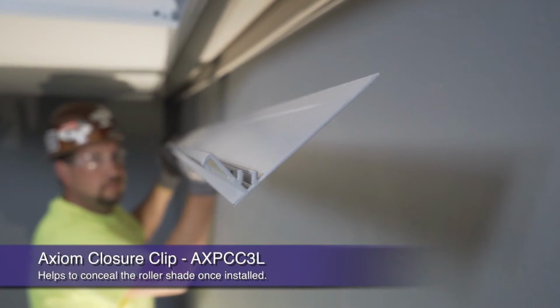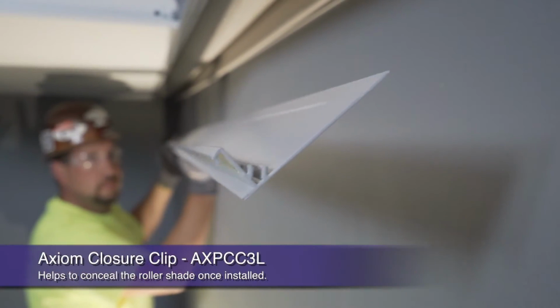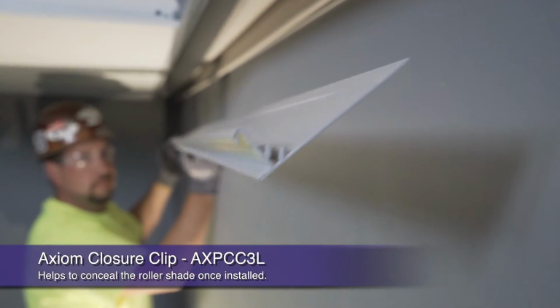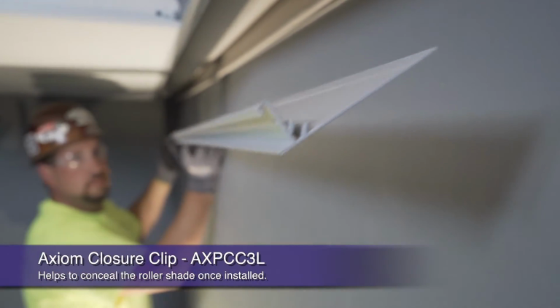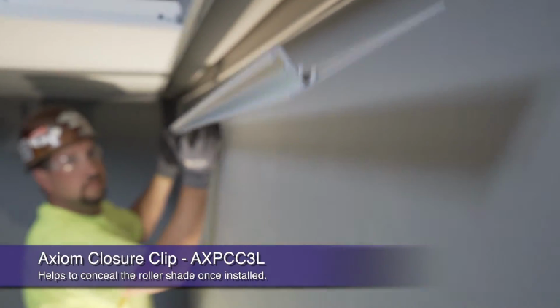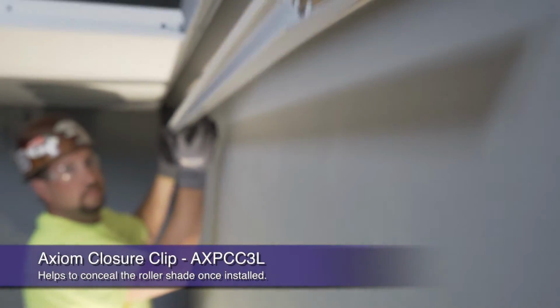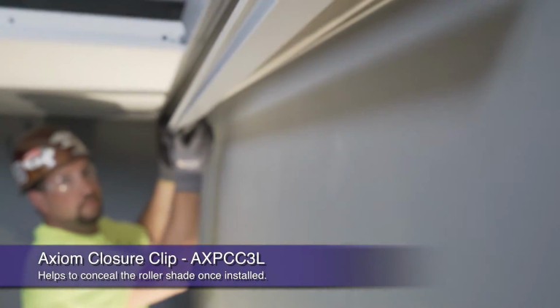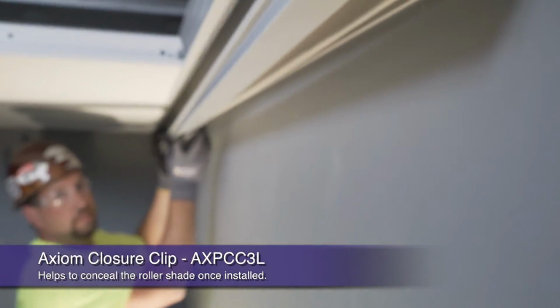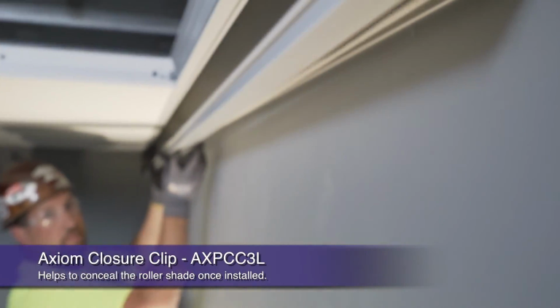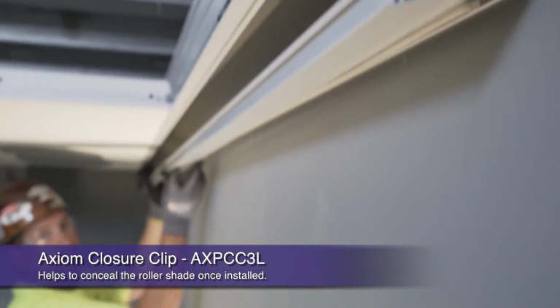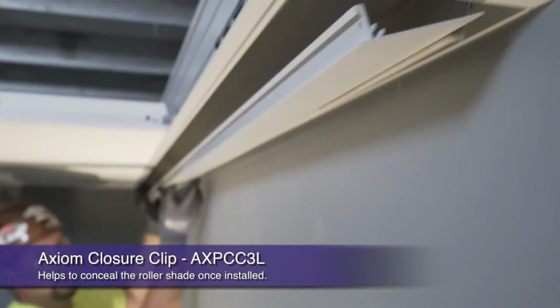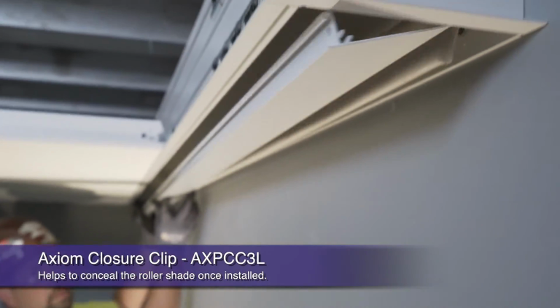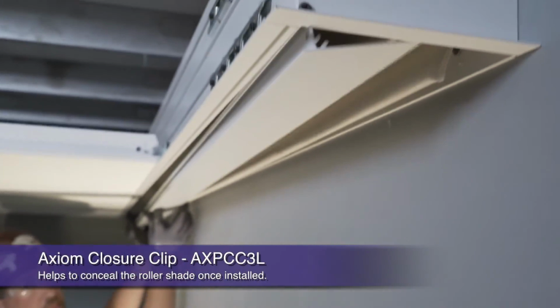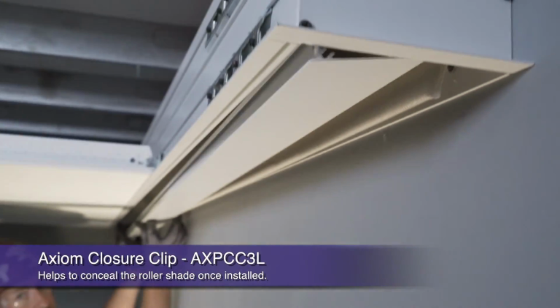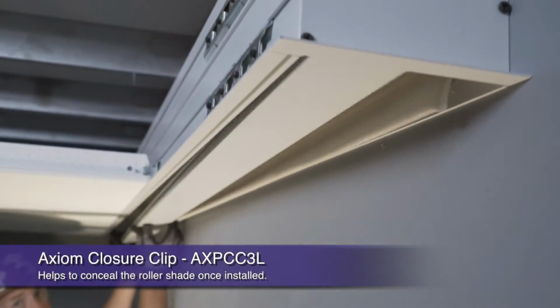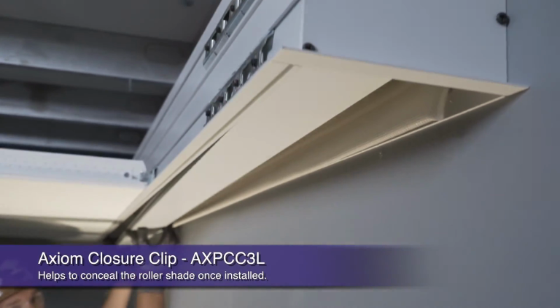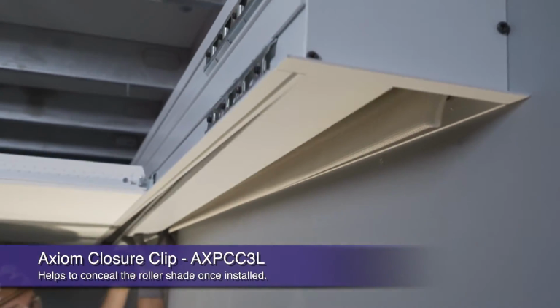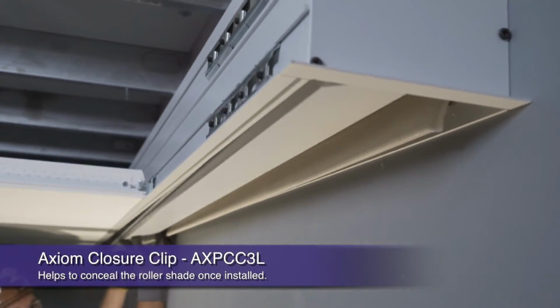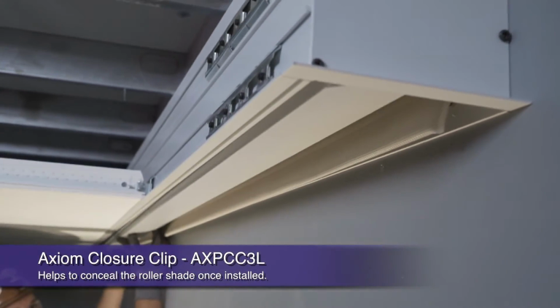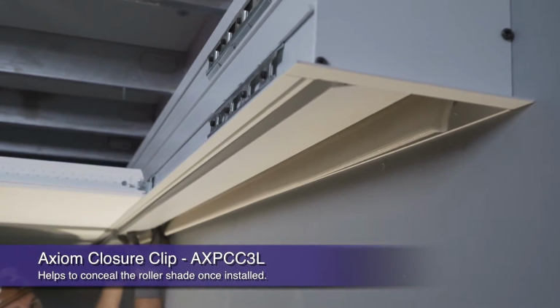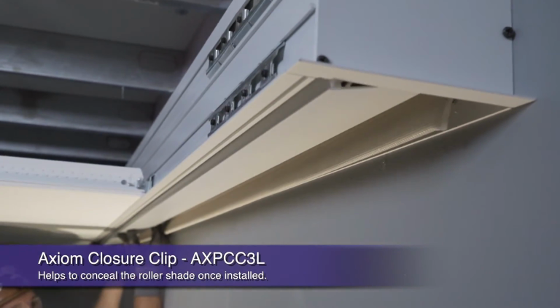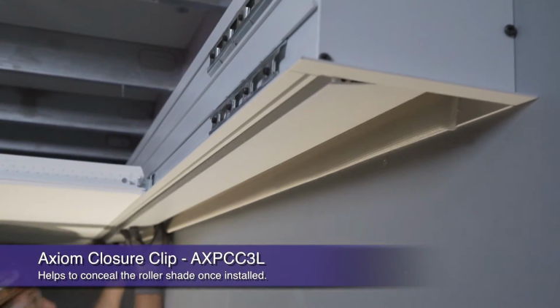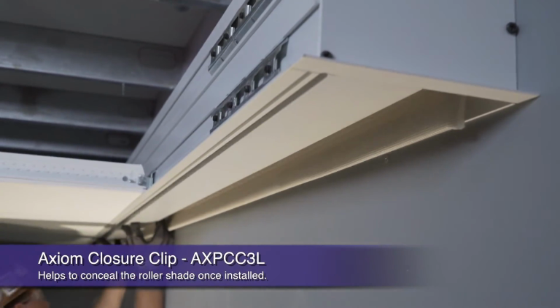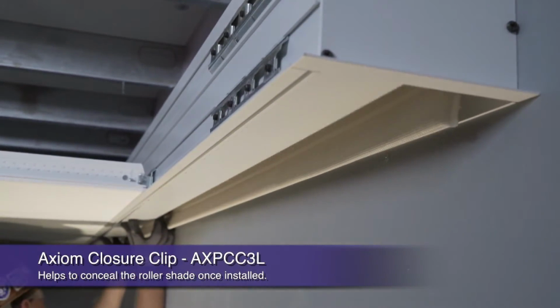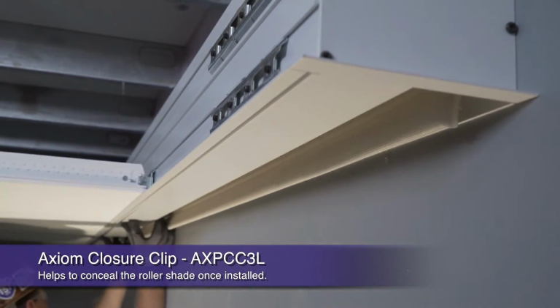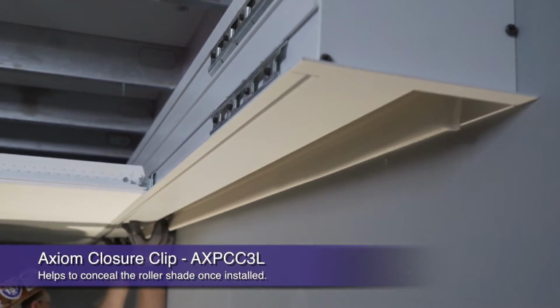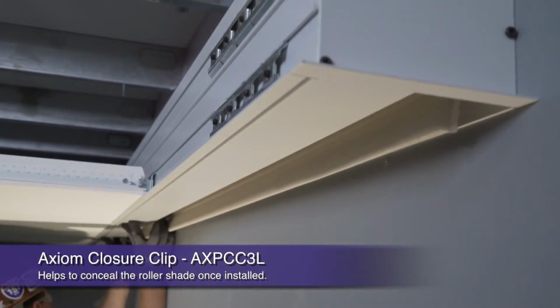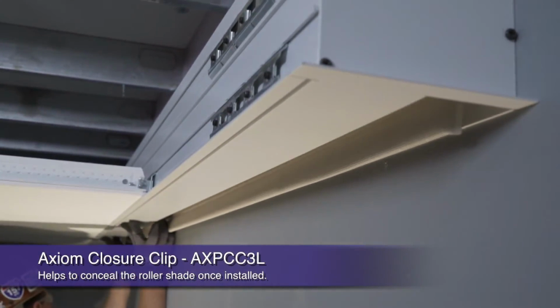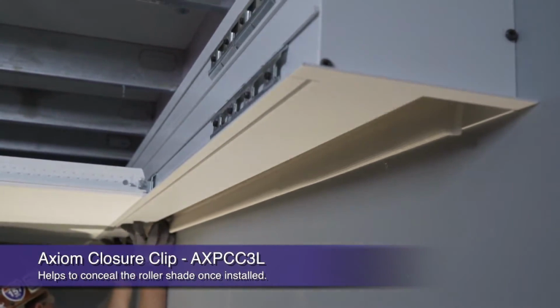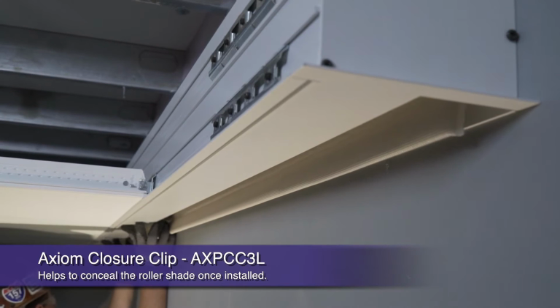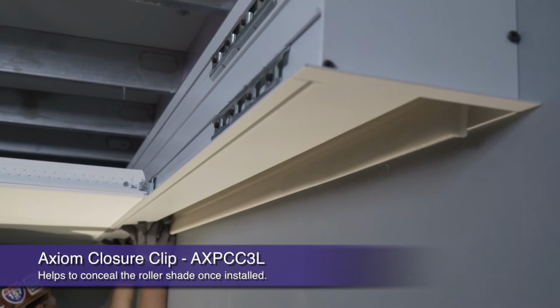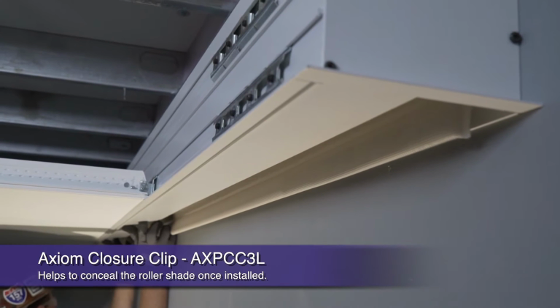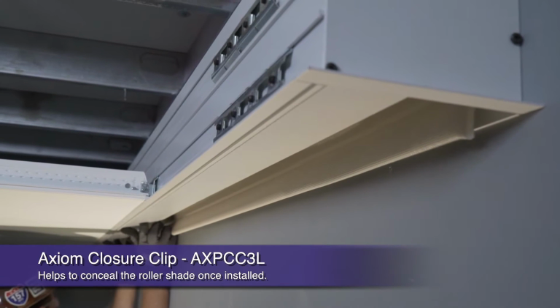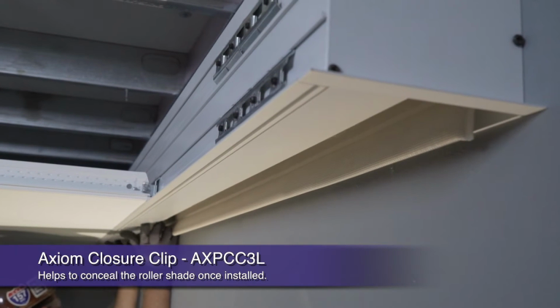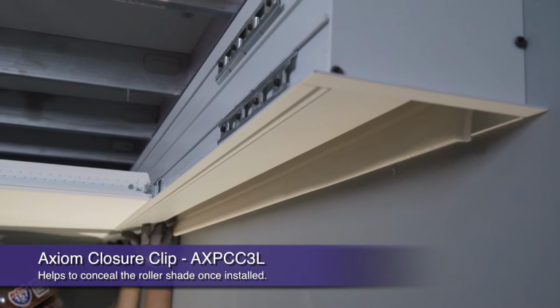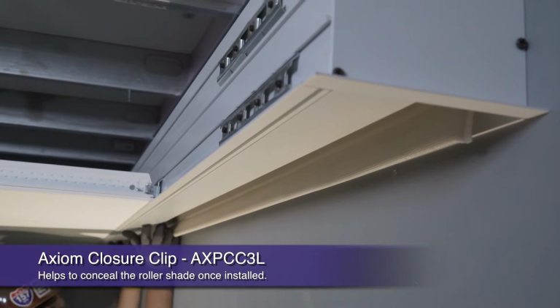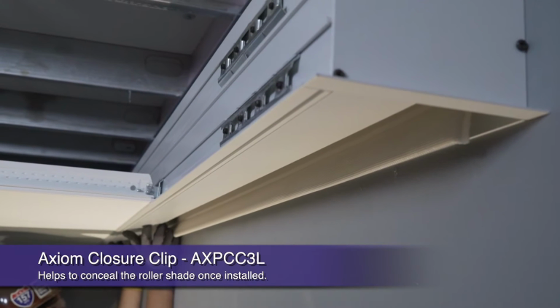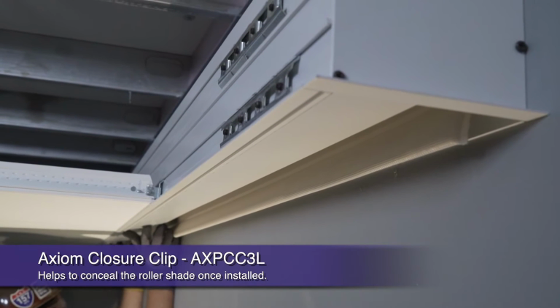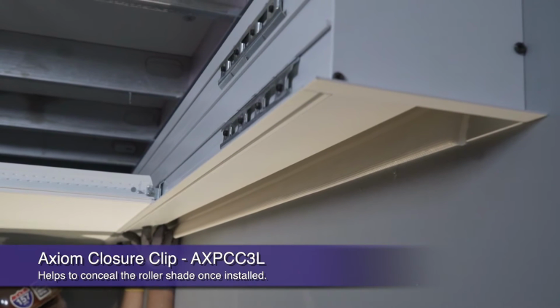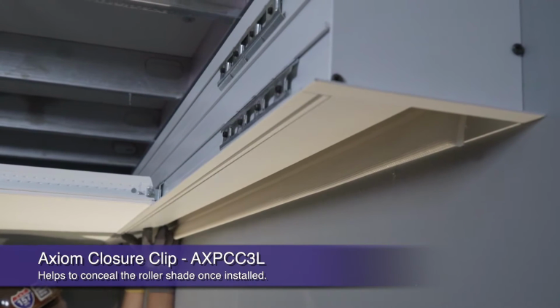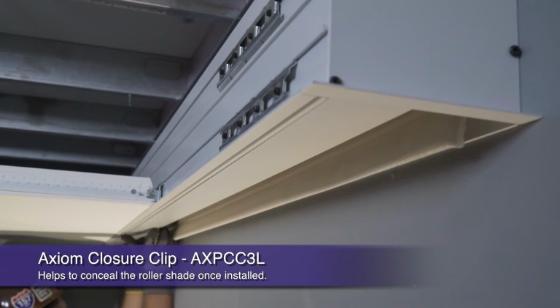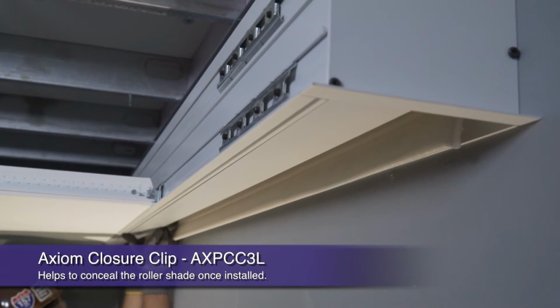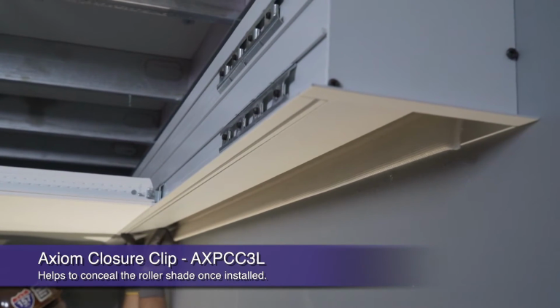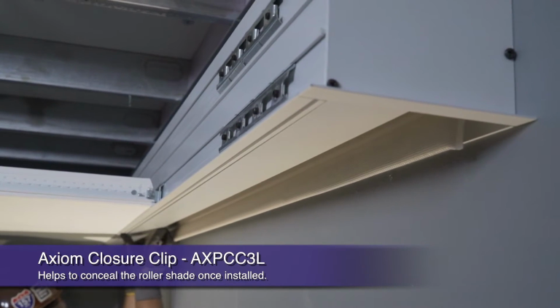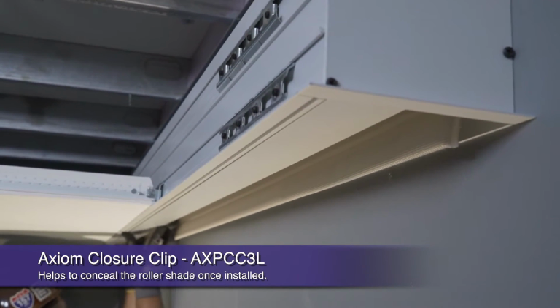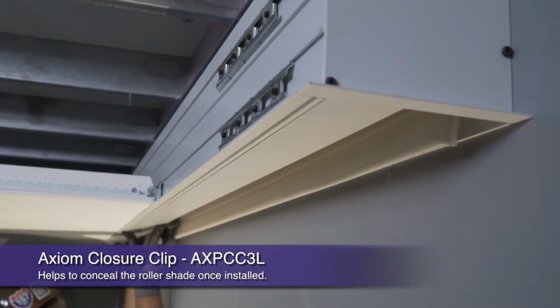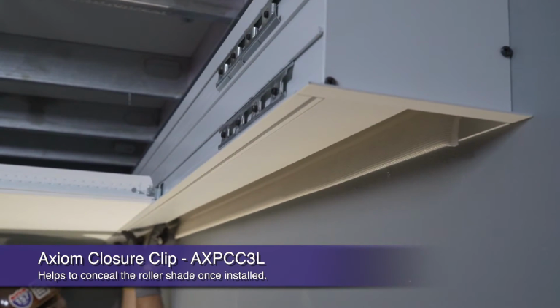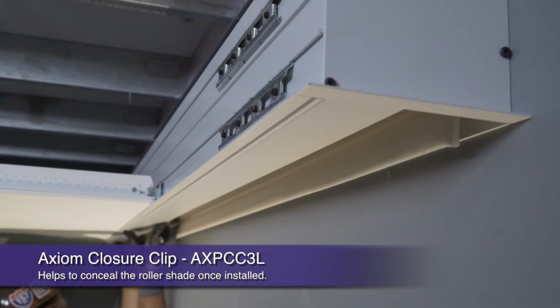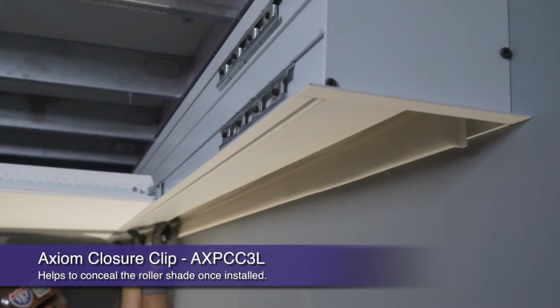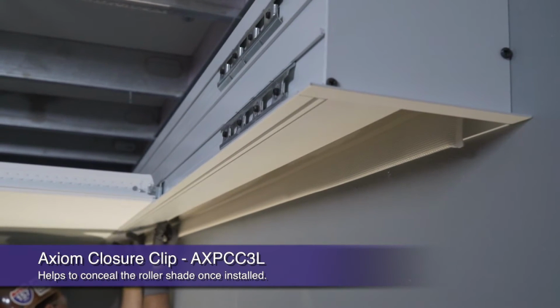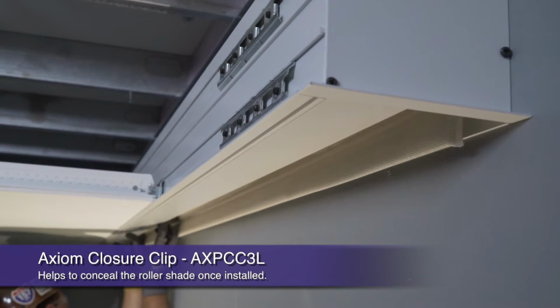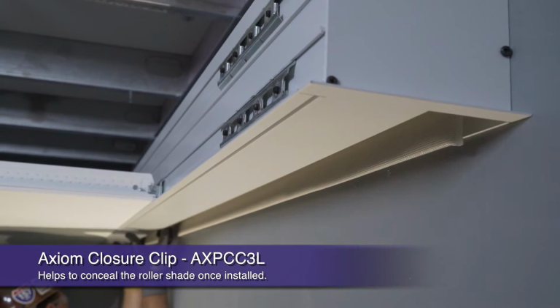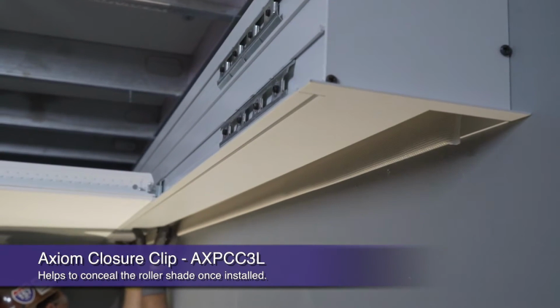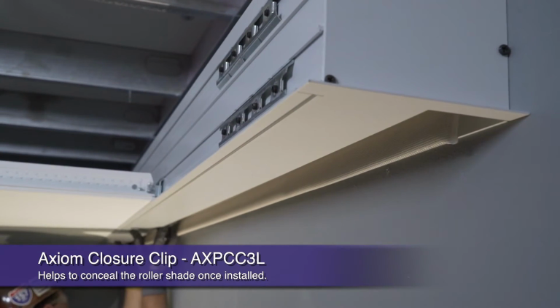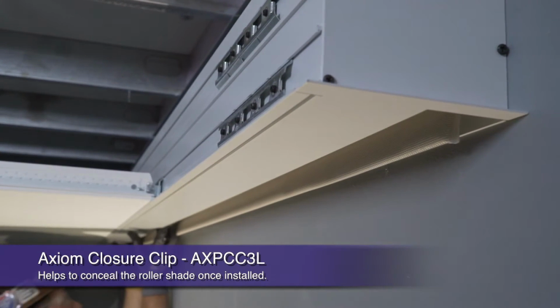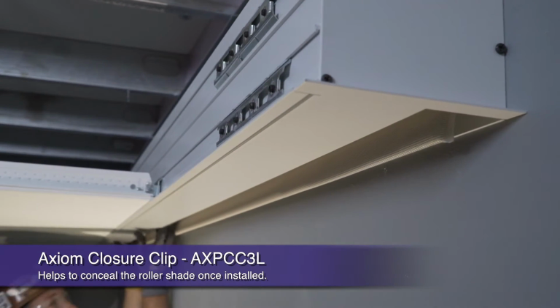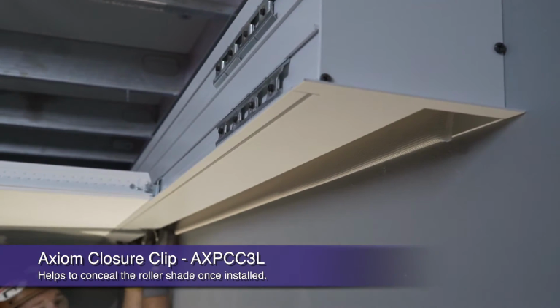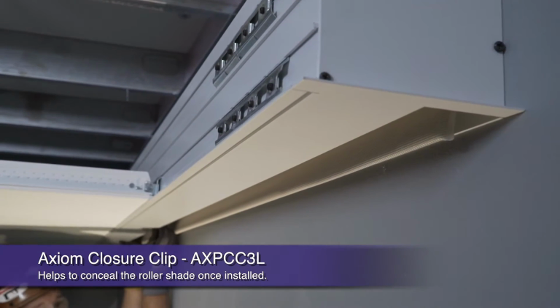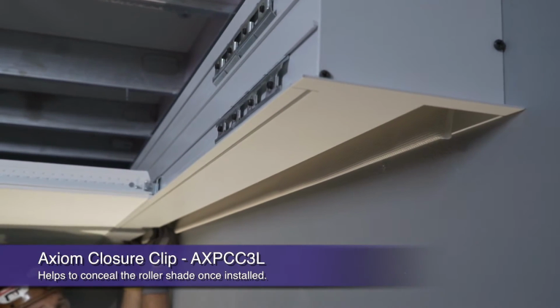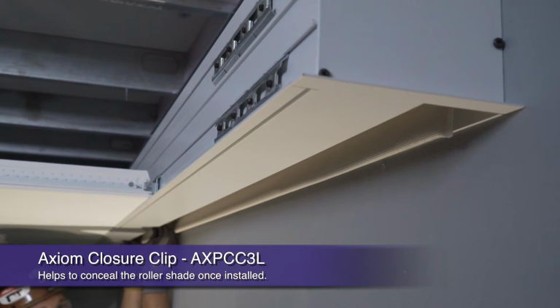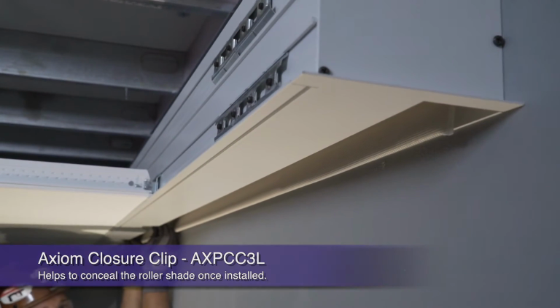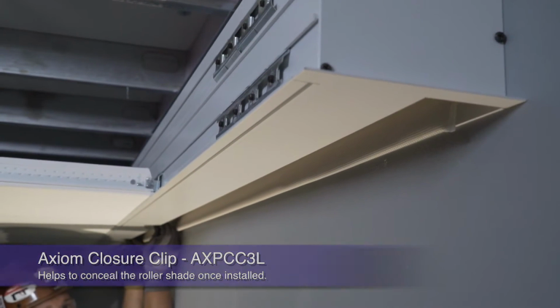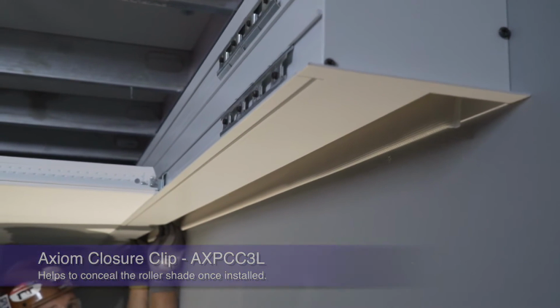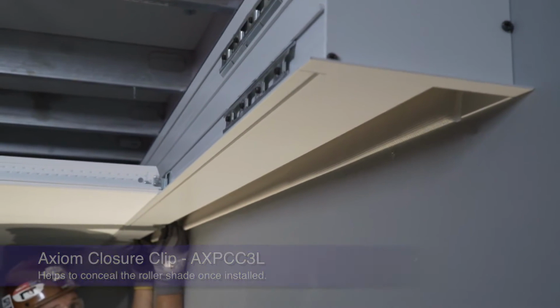Finally, install the Axiom 3 inch closure clip, which helps conceal the roller shade once installed.